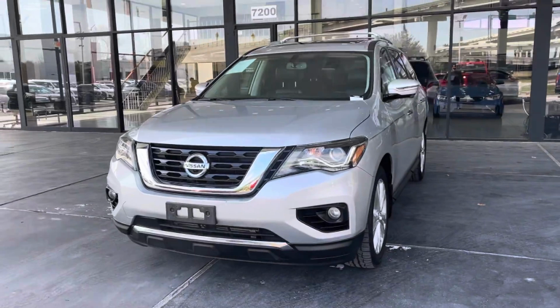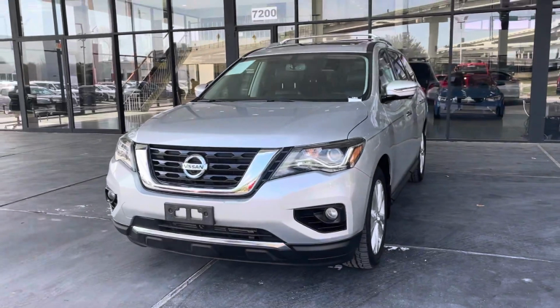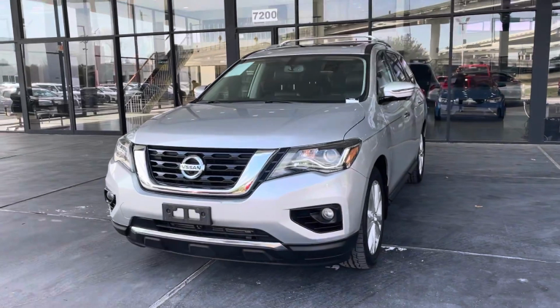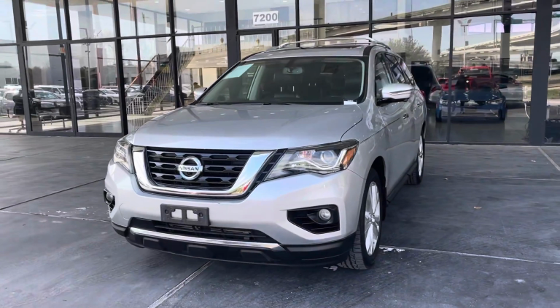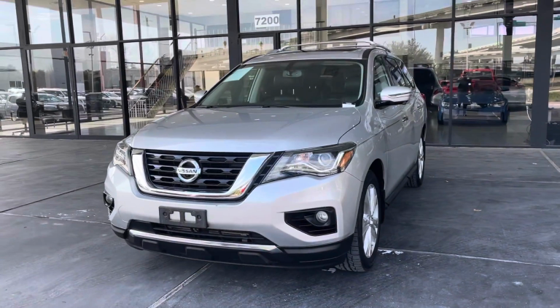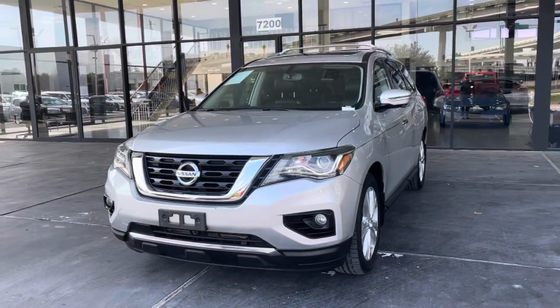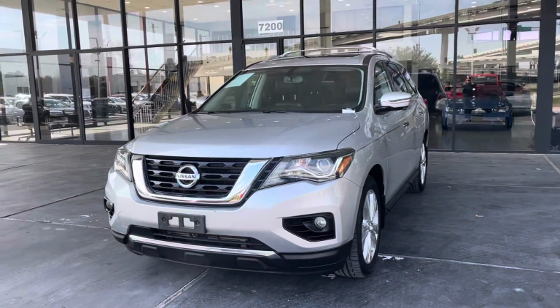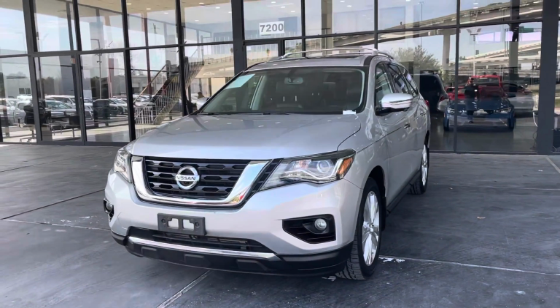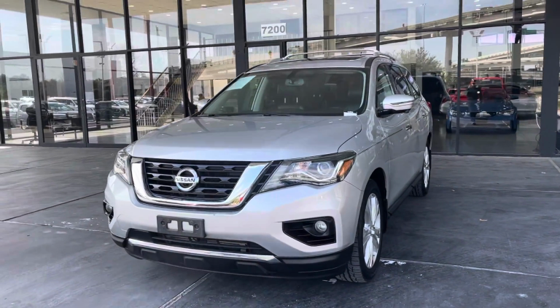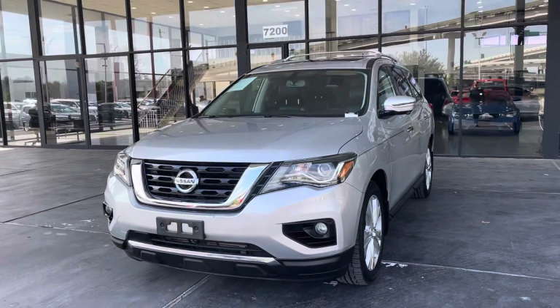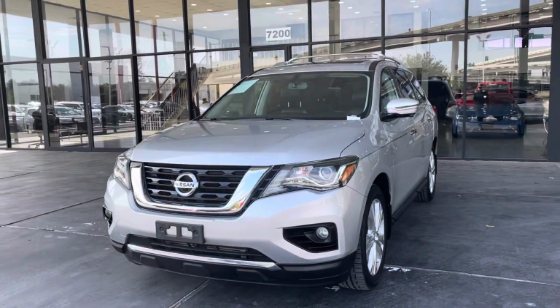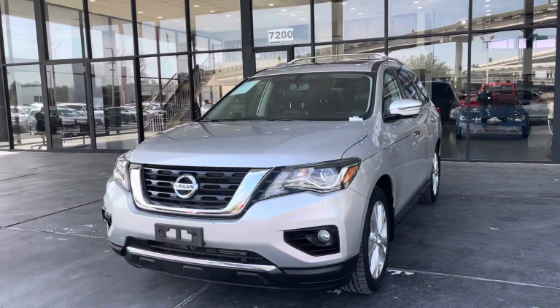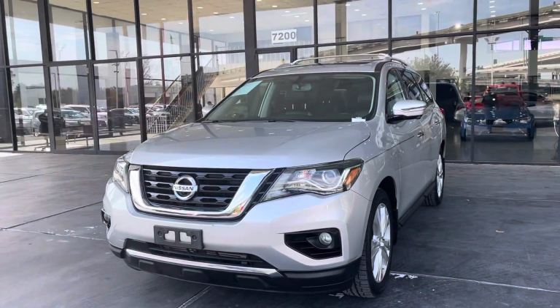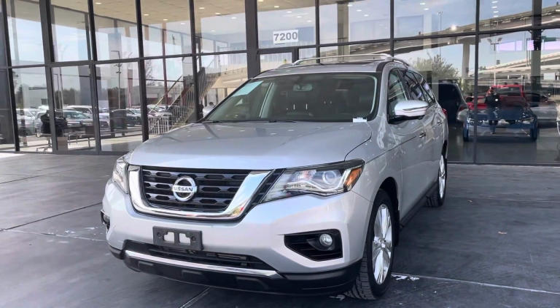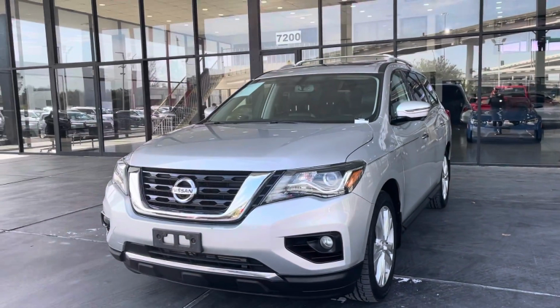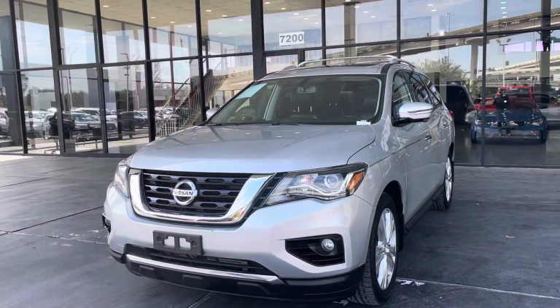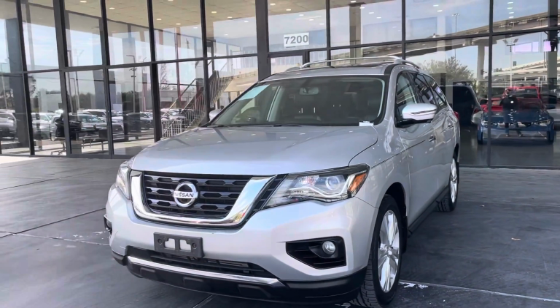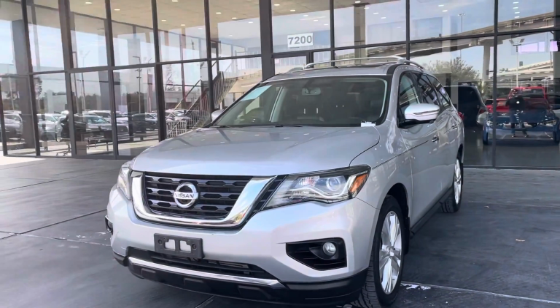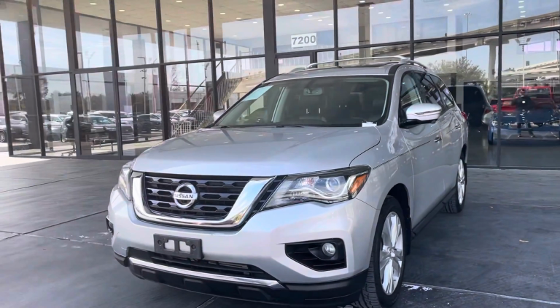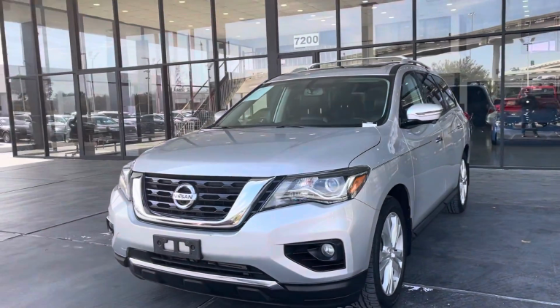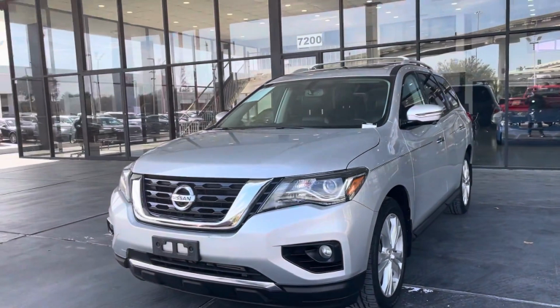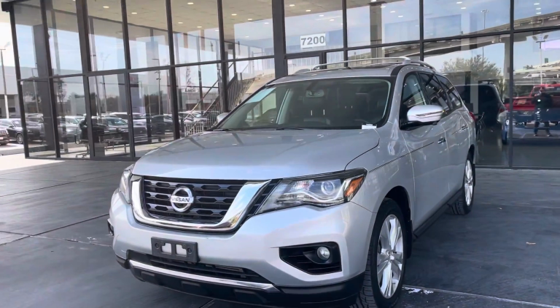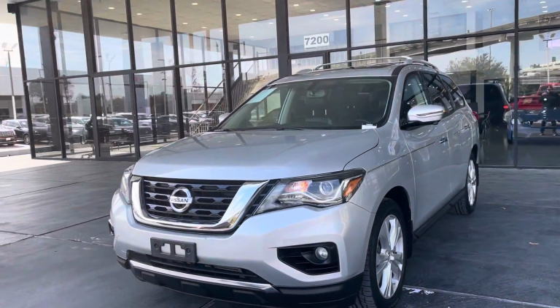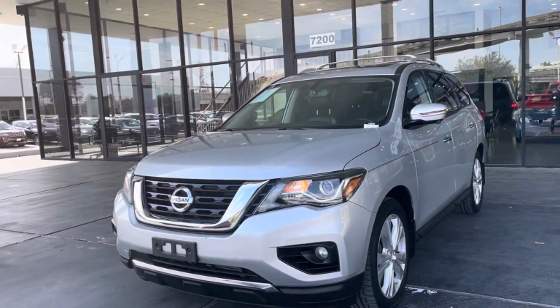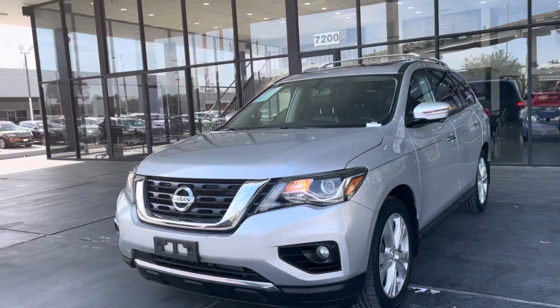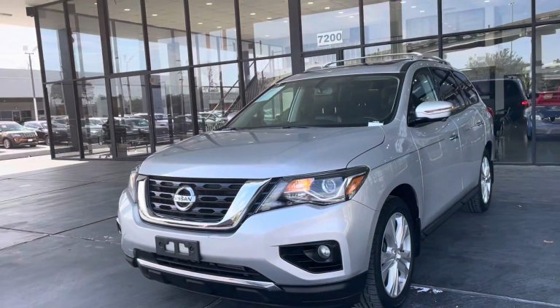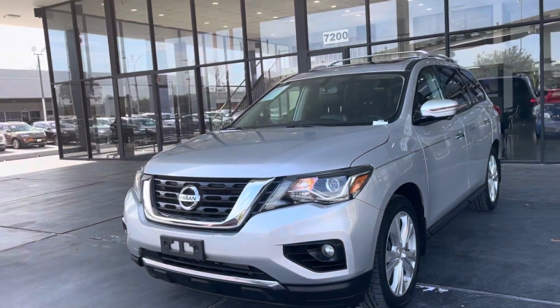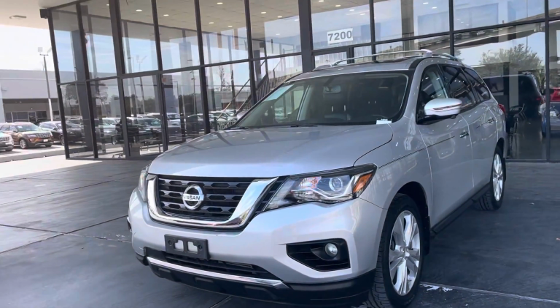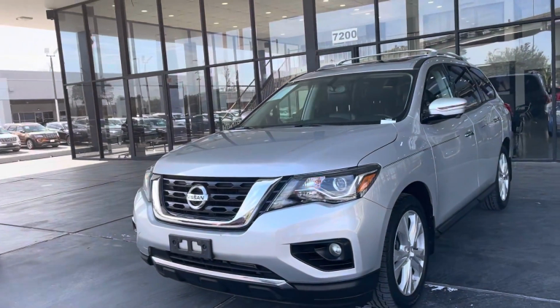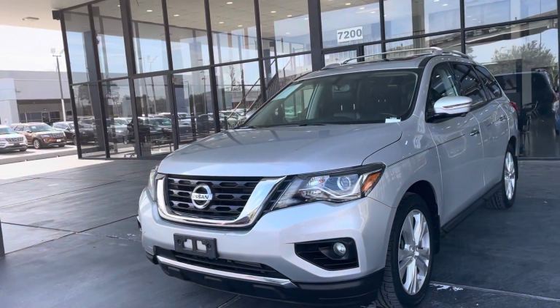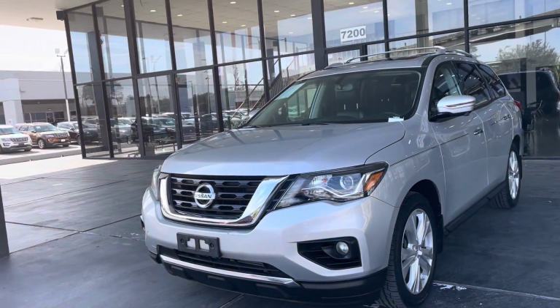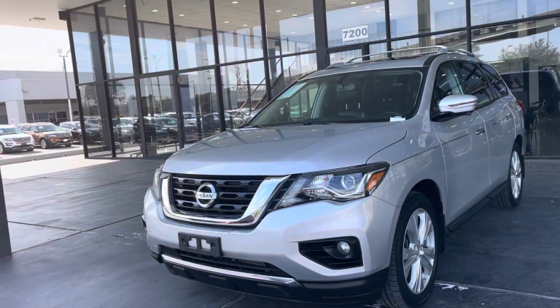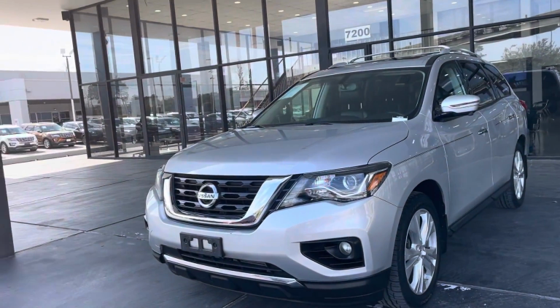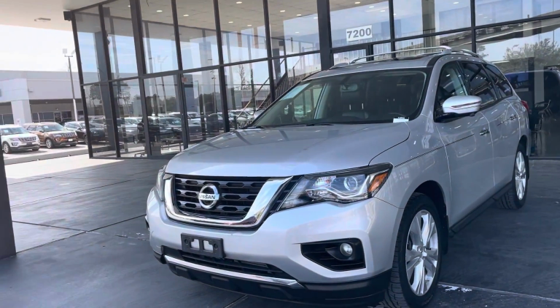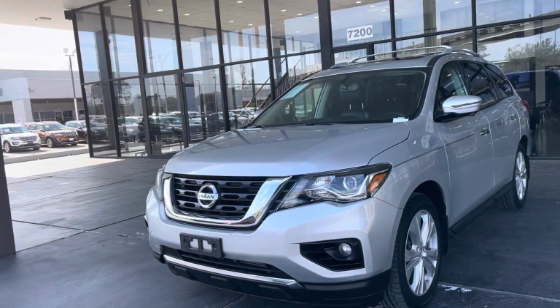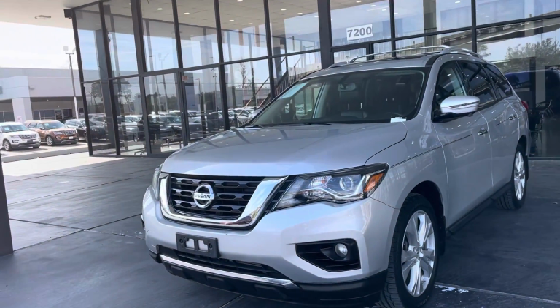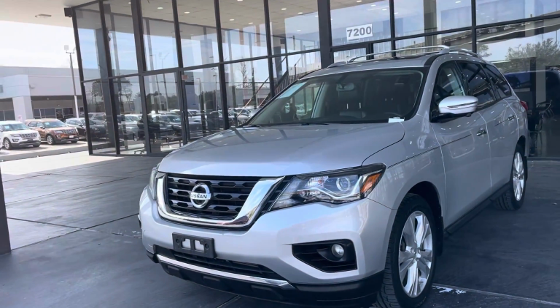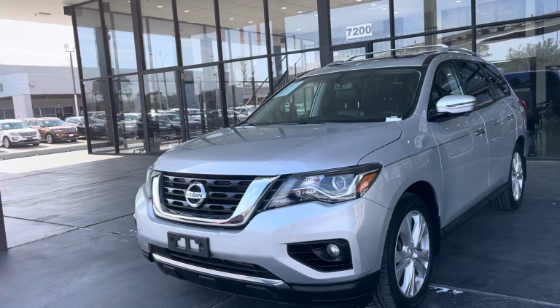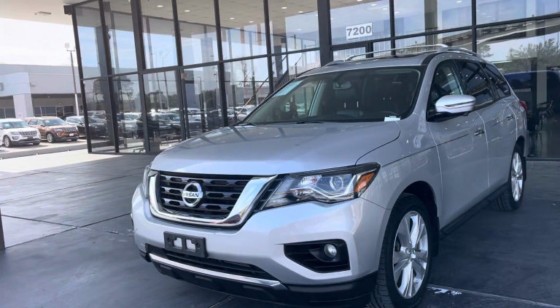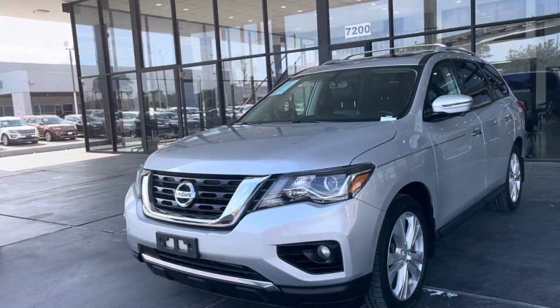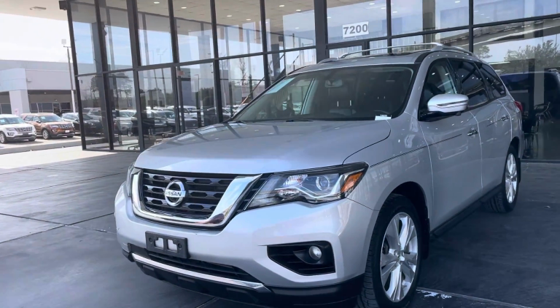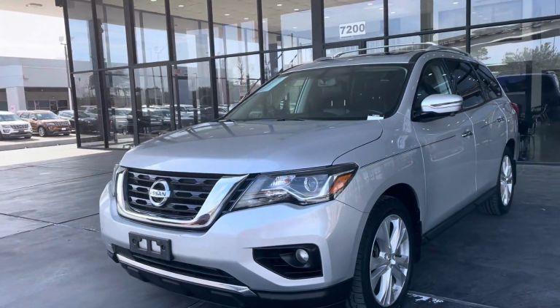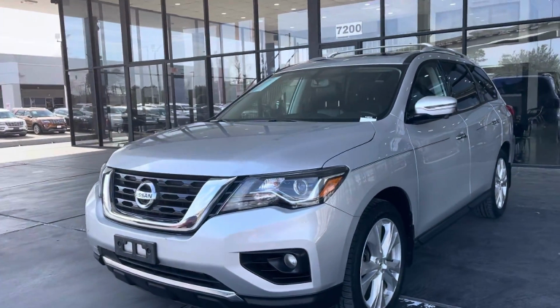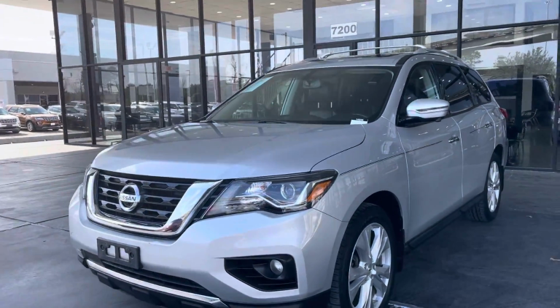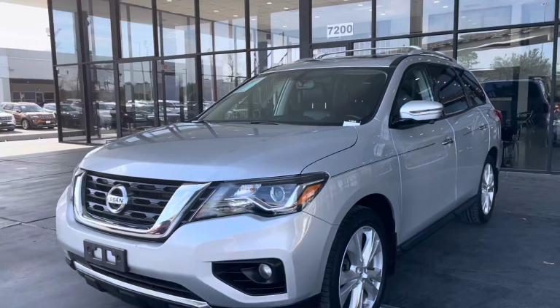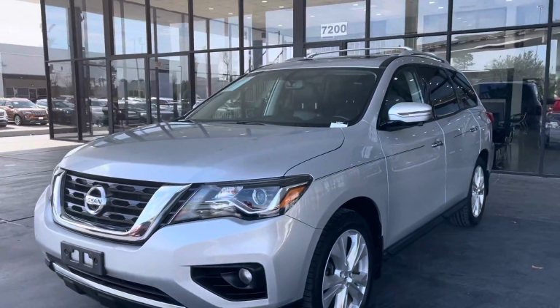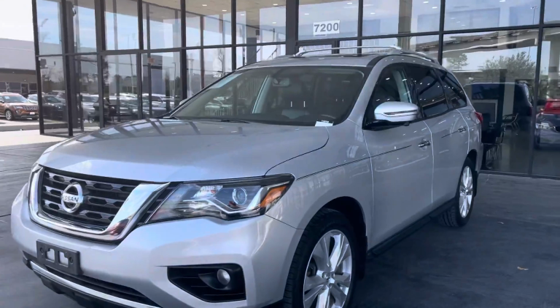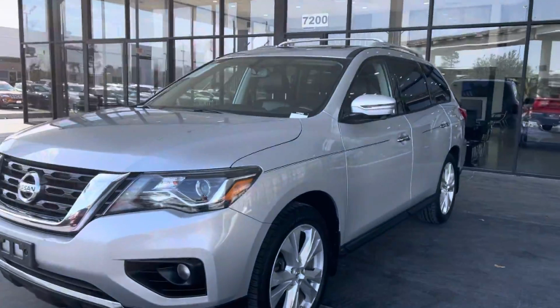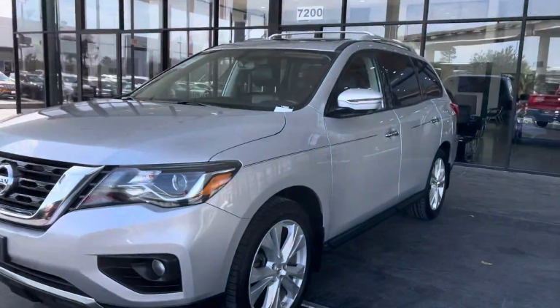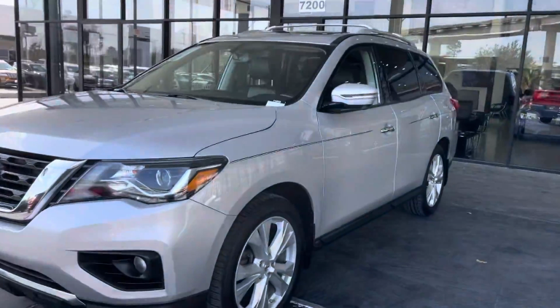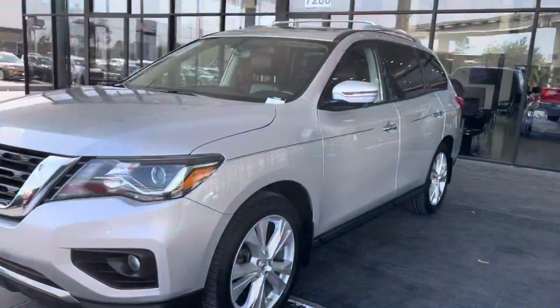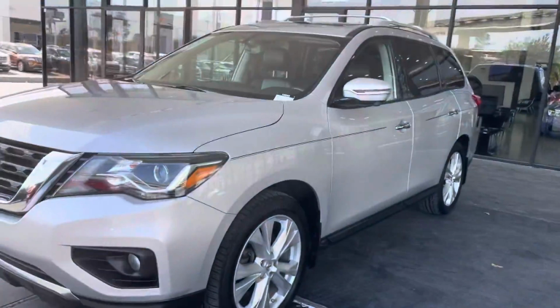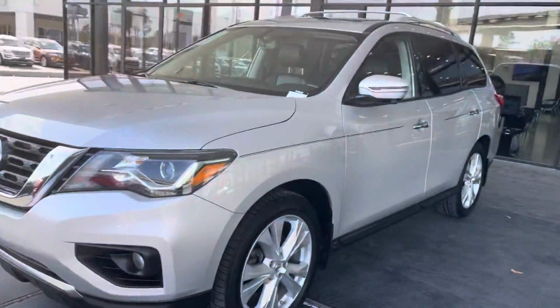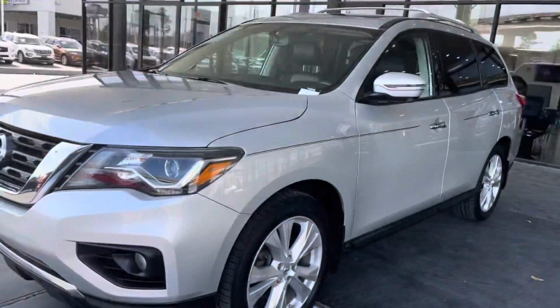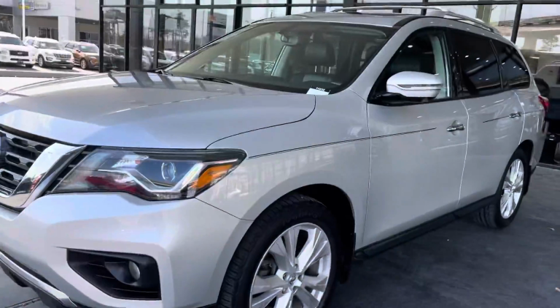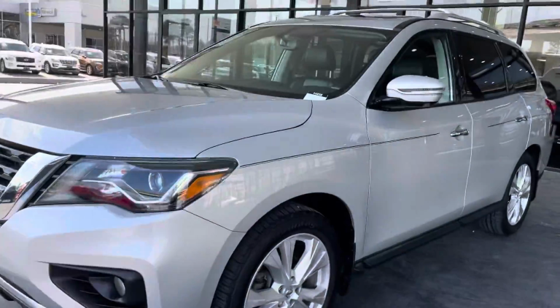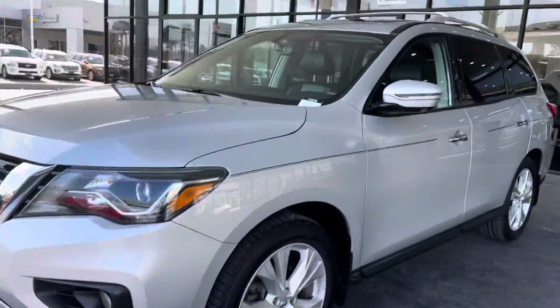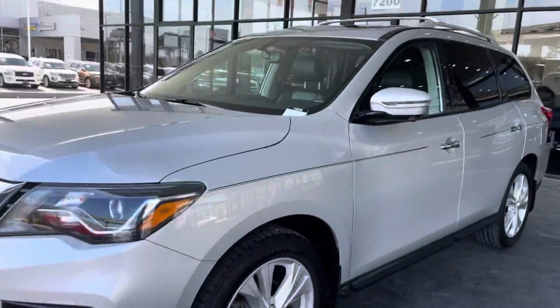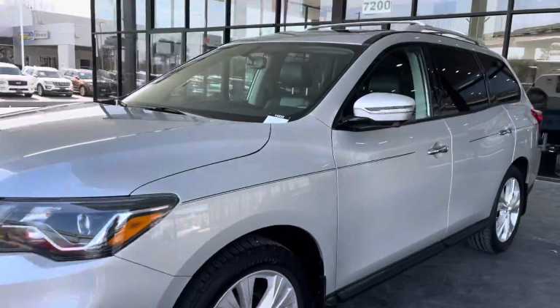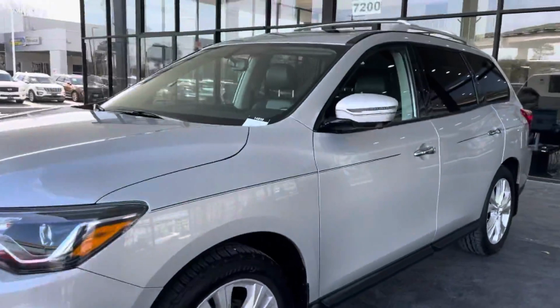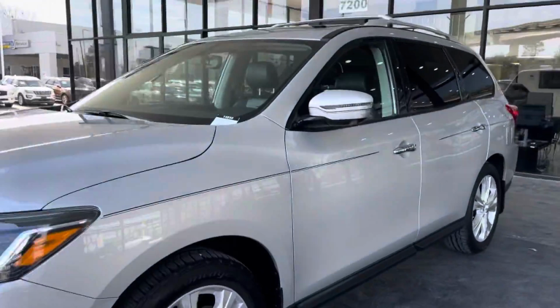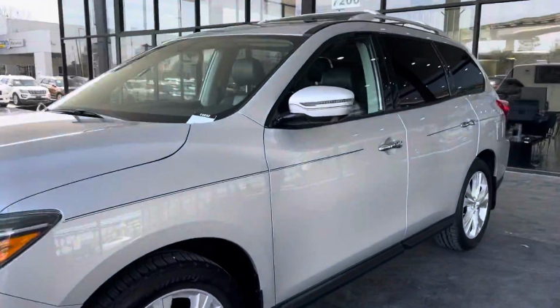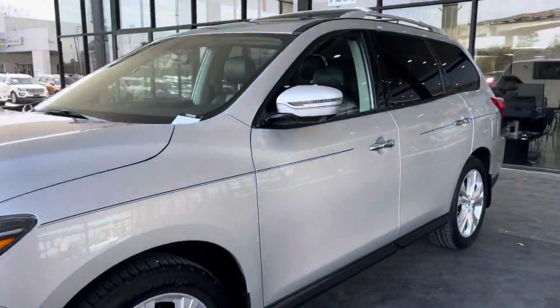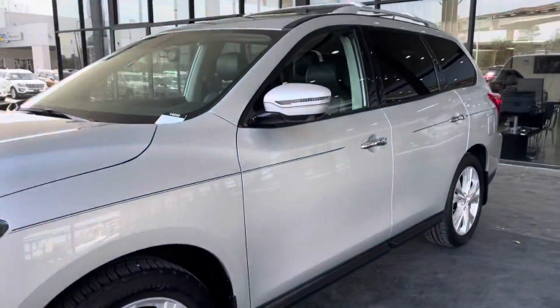Hello guys, this is America History Model of Houston, Texas. I'd like to present to you this beautiful 2018 Pathfinder — I believe it is a Platinum Edition.